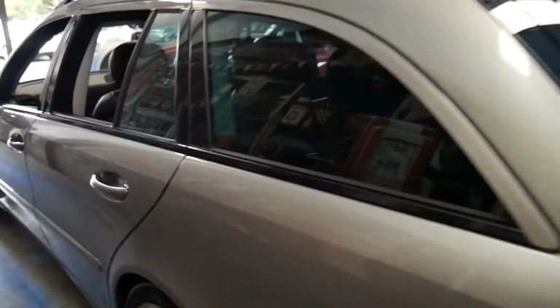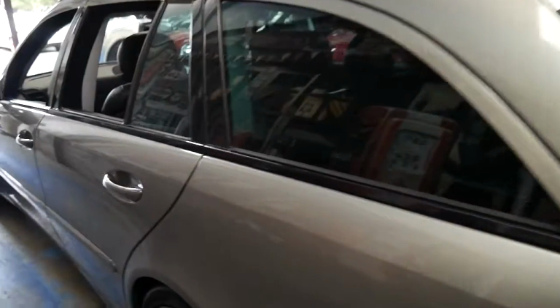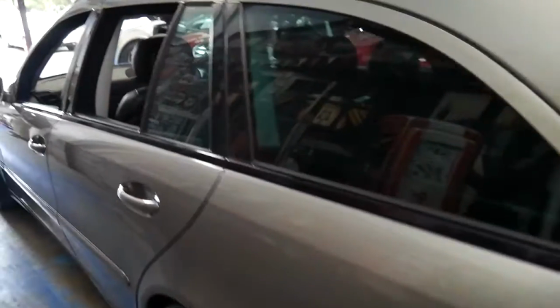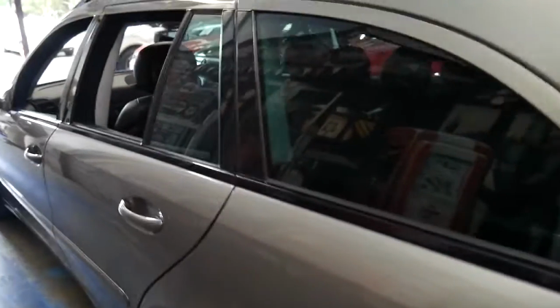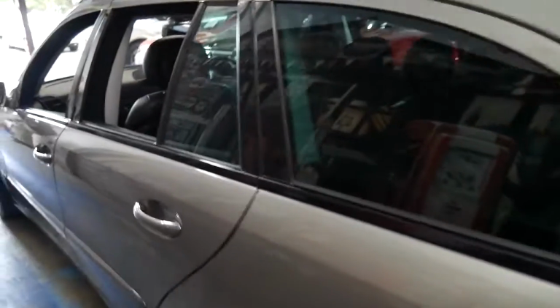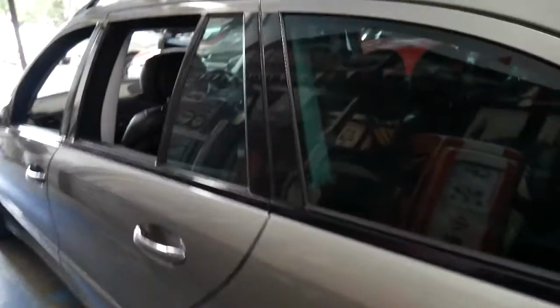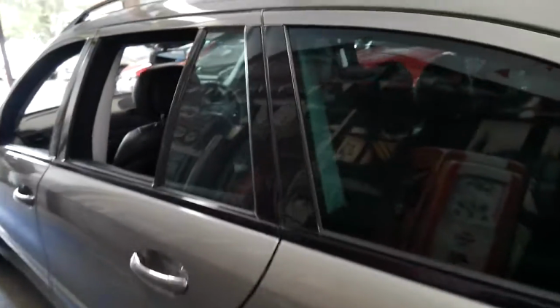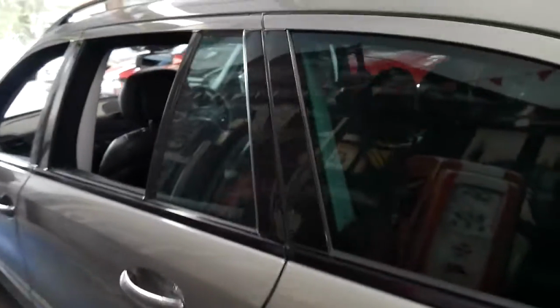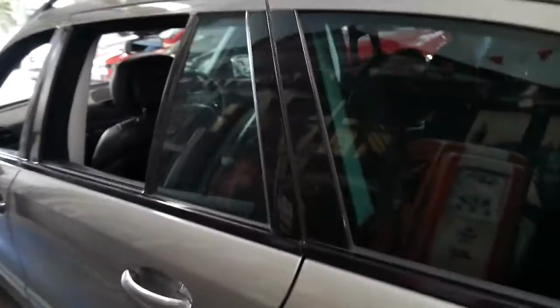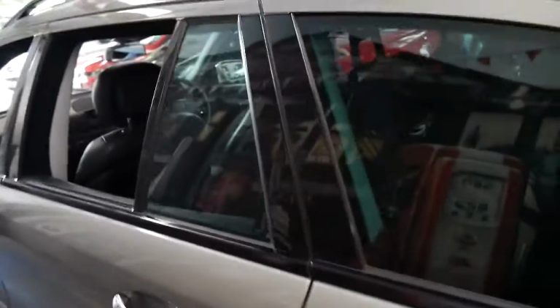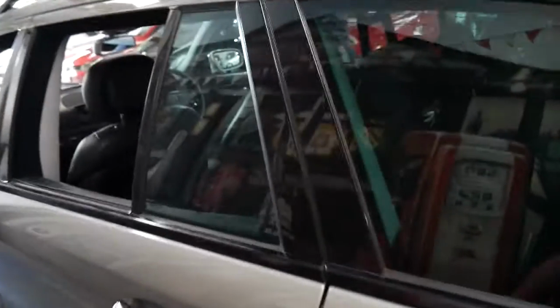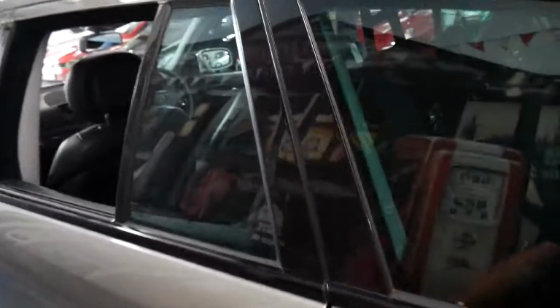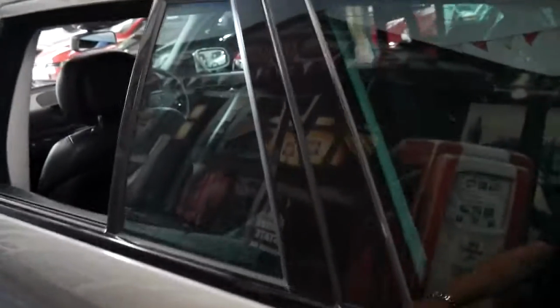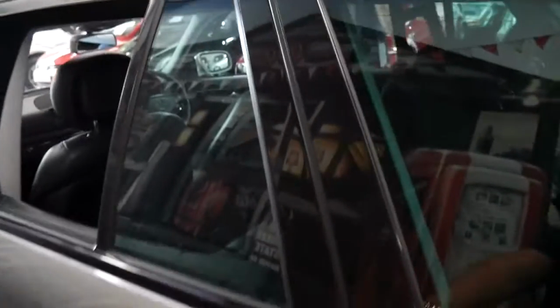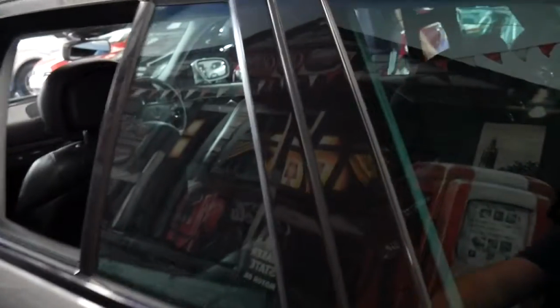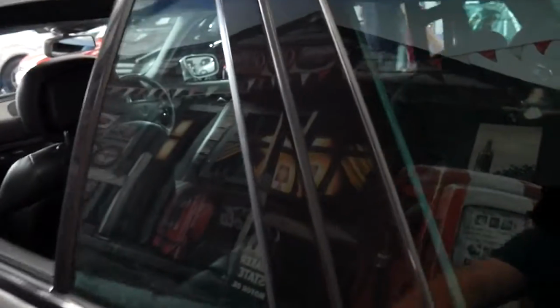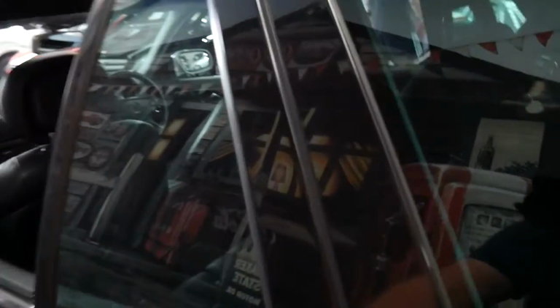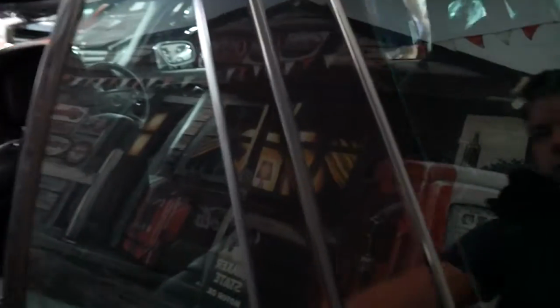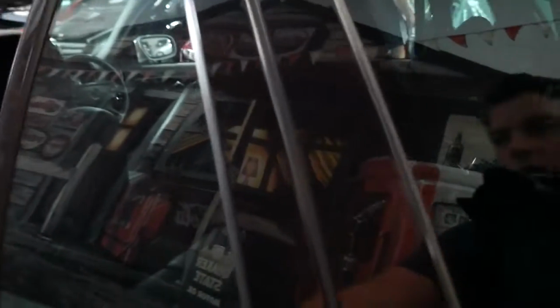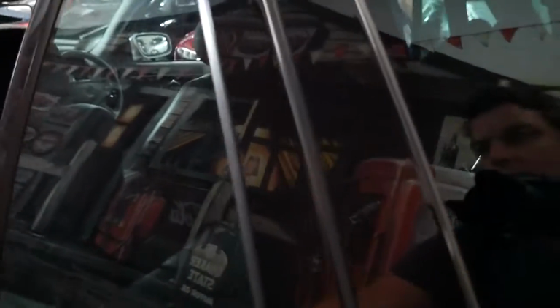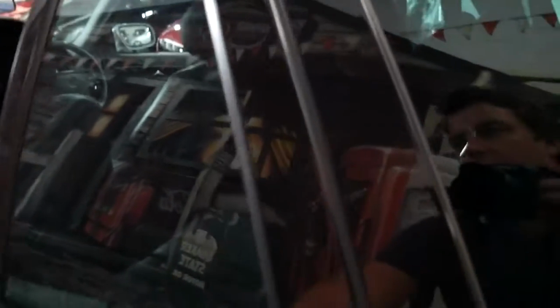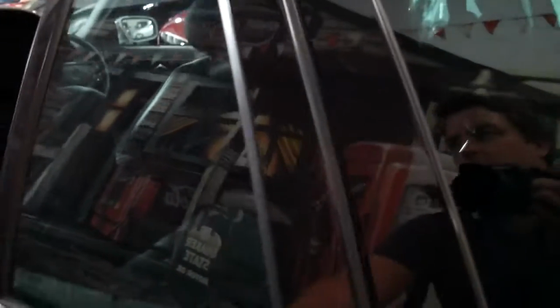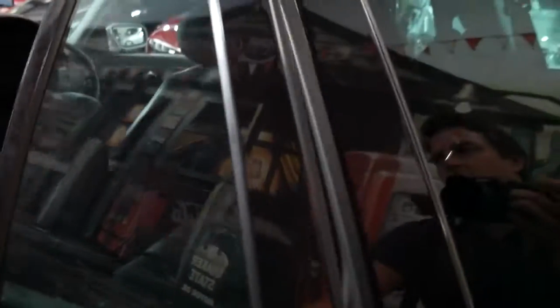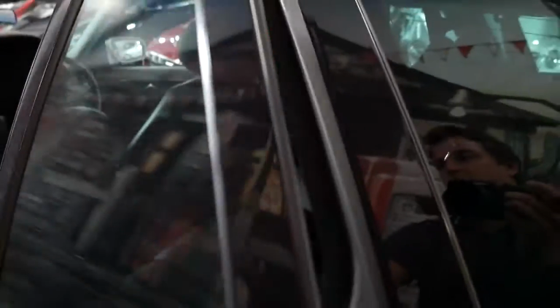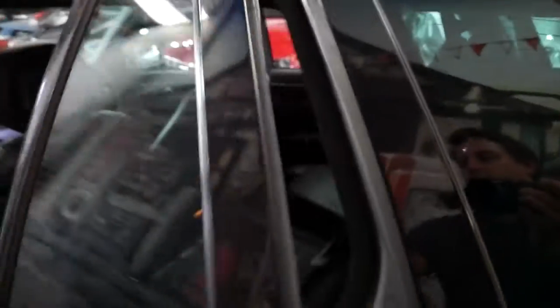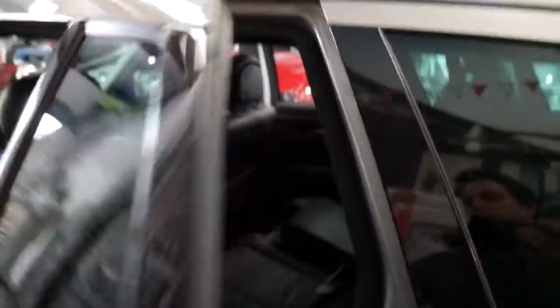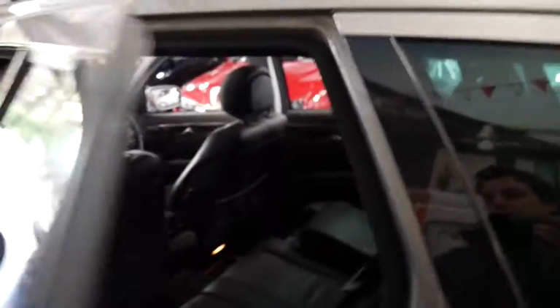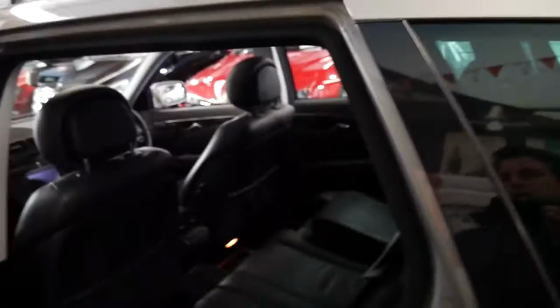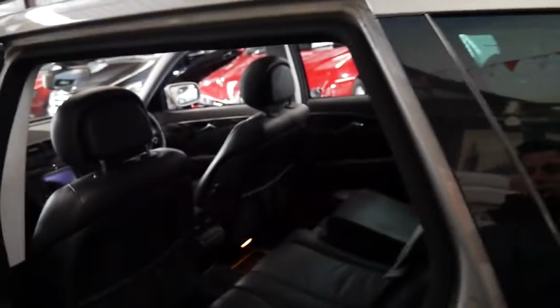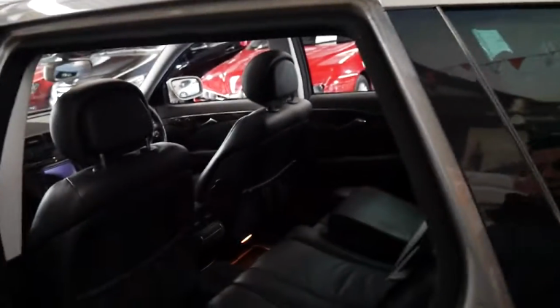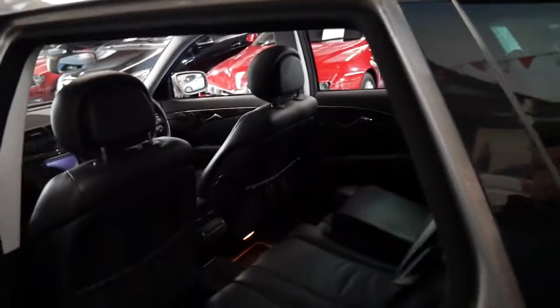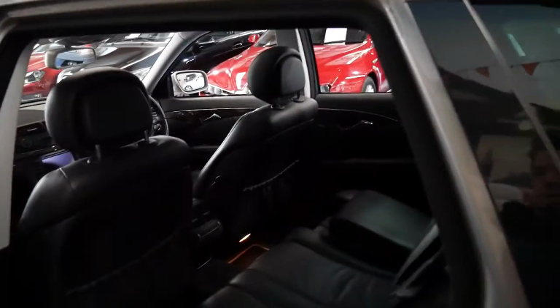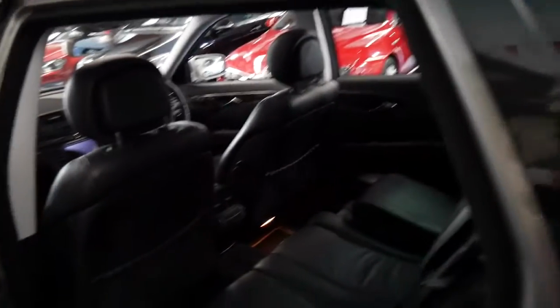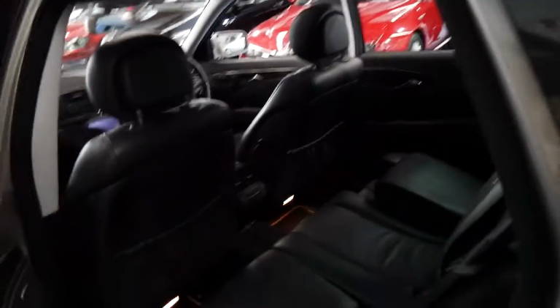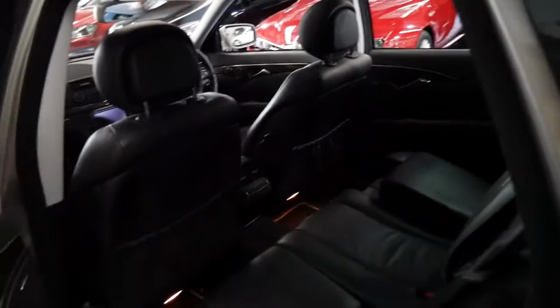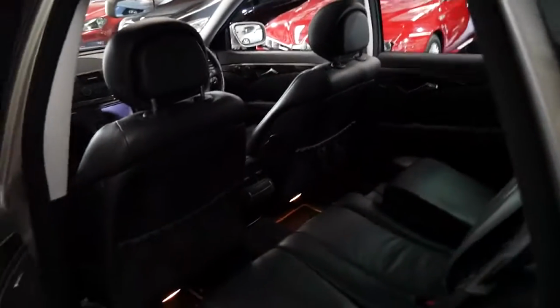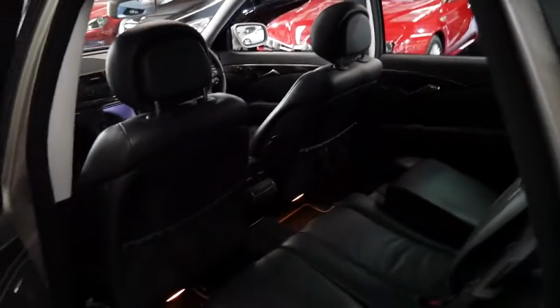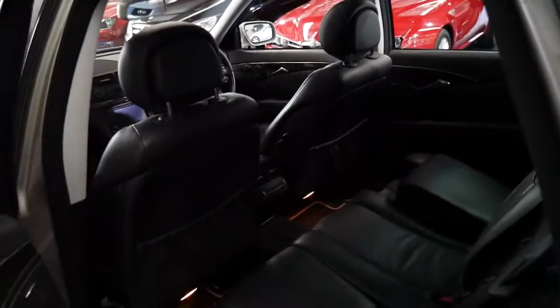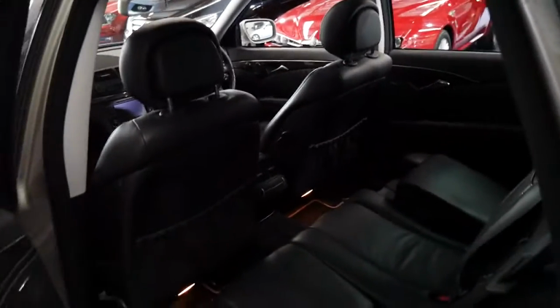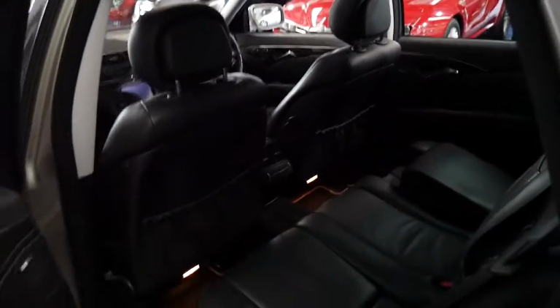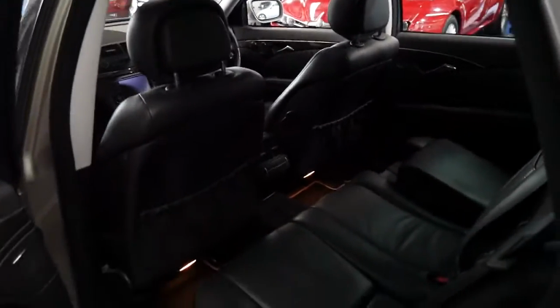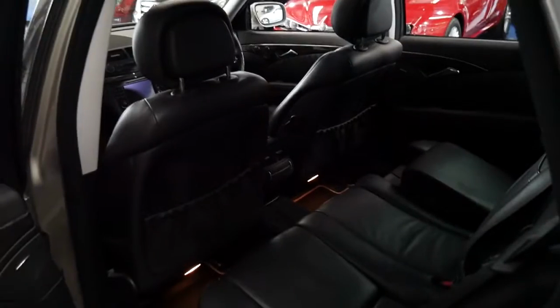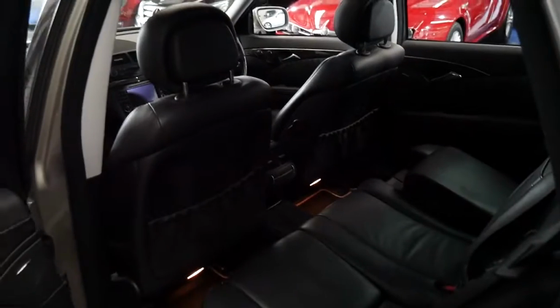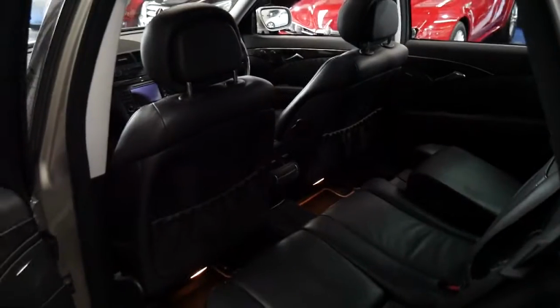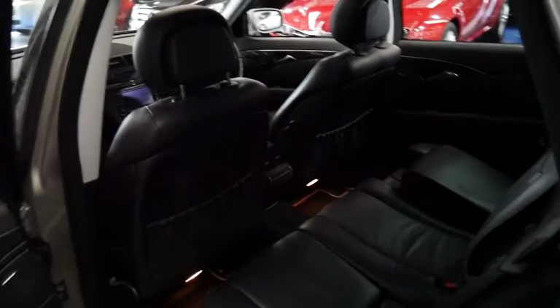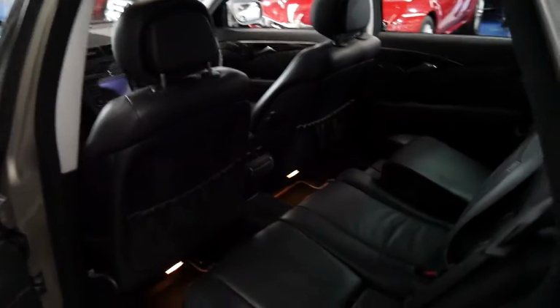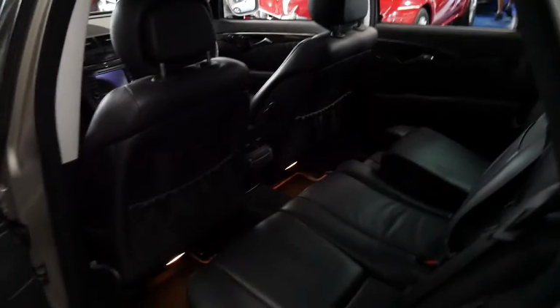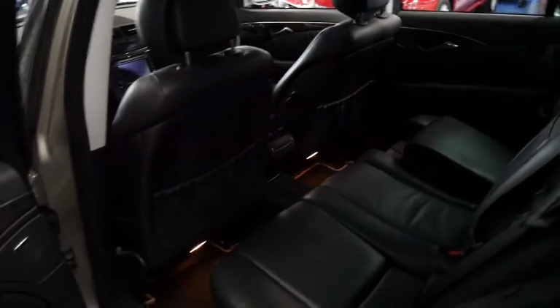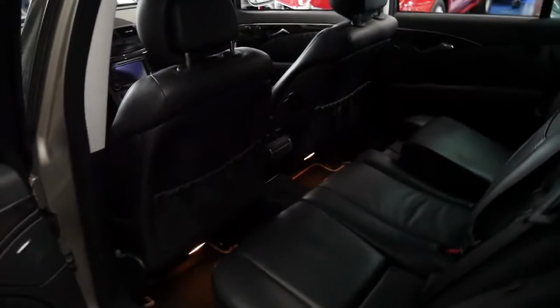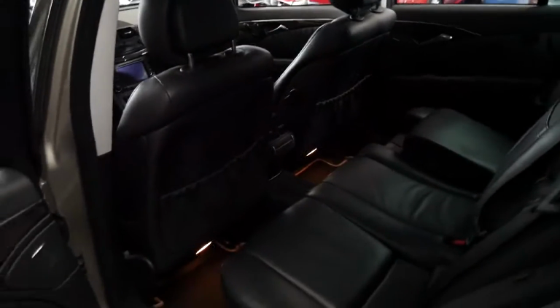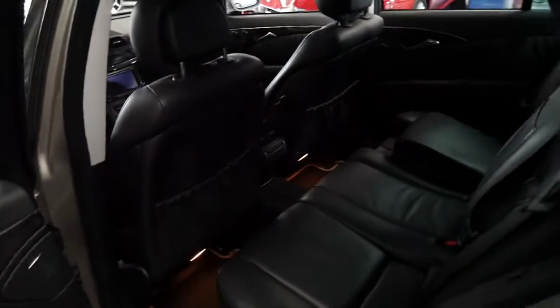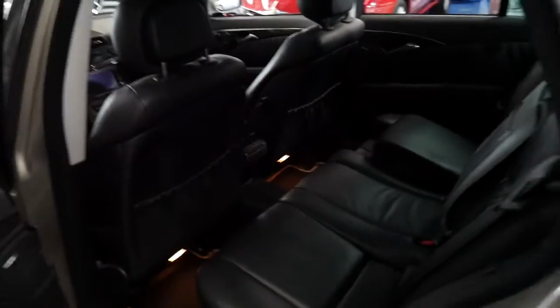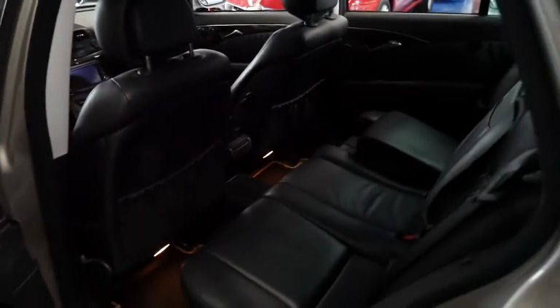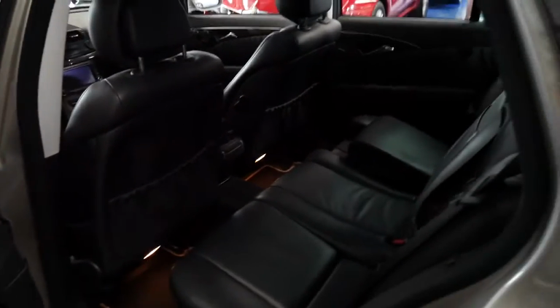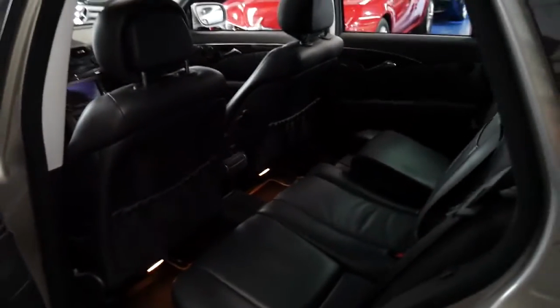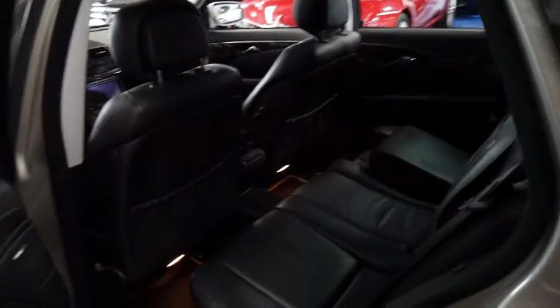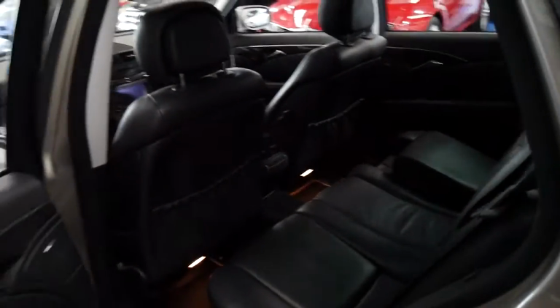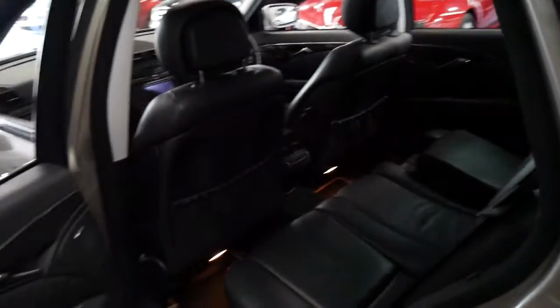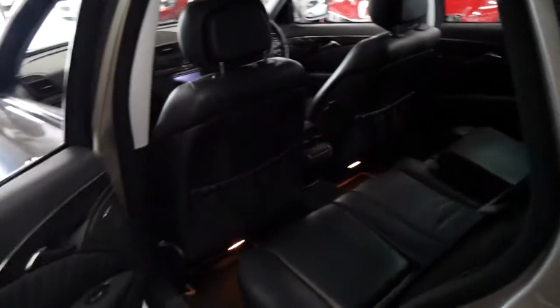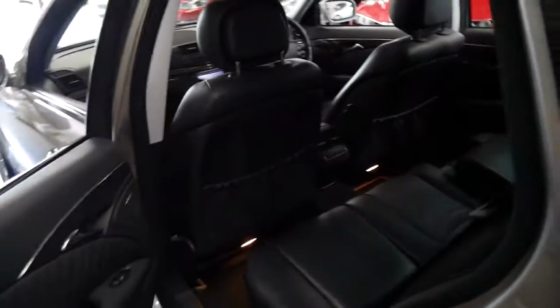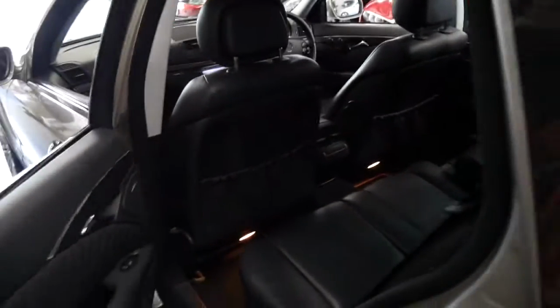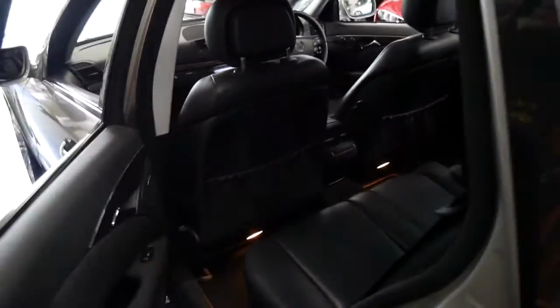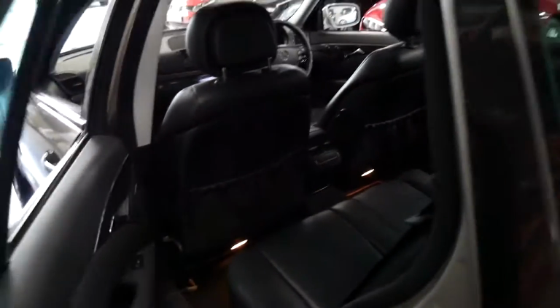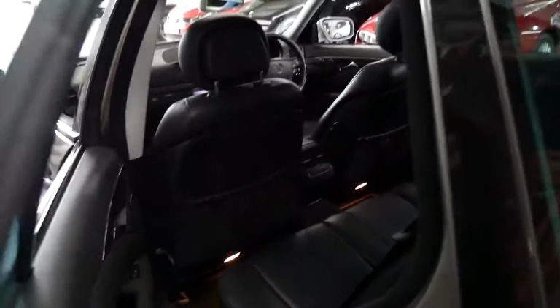It's got a nice set of Pirelli tyres. I have driven it — it drives beautifully, and these do have very good fuel consumption.